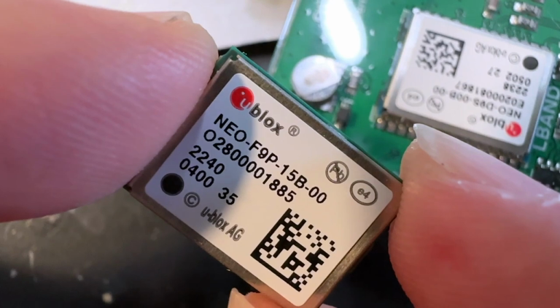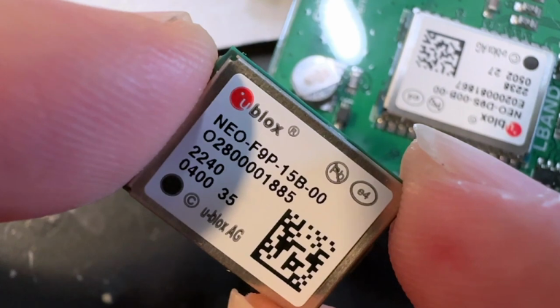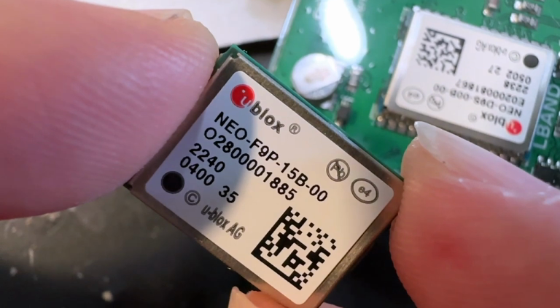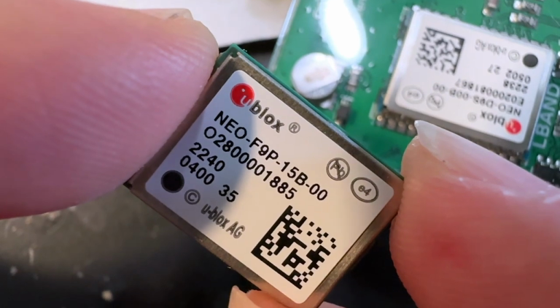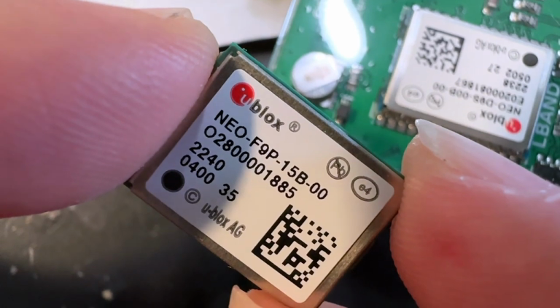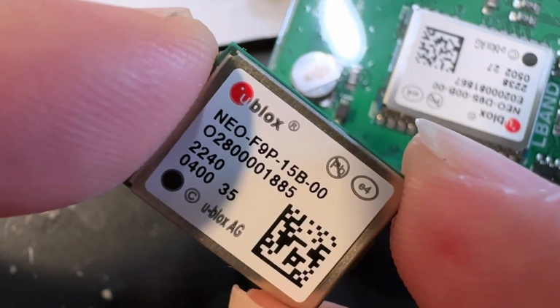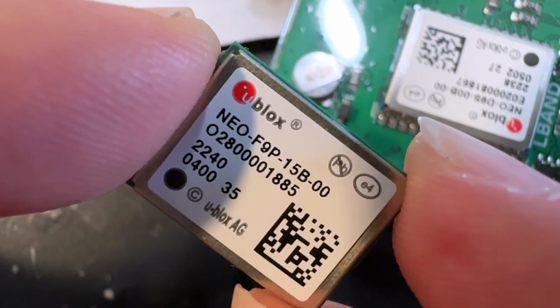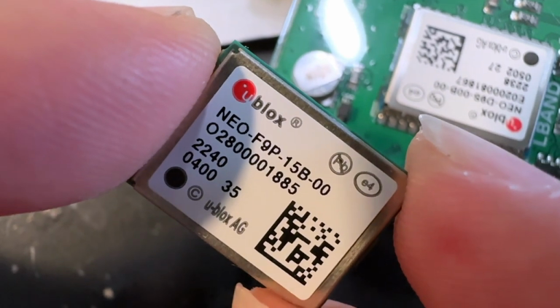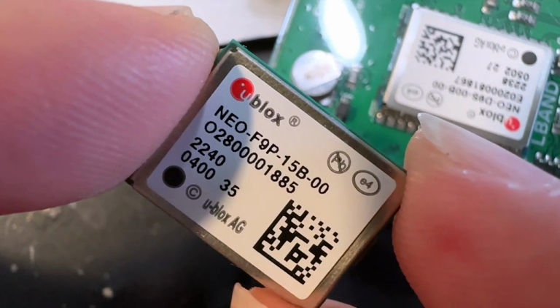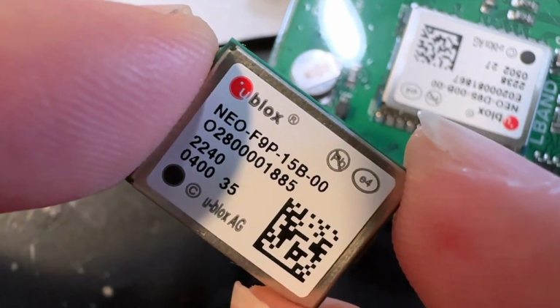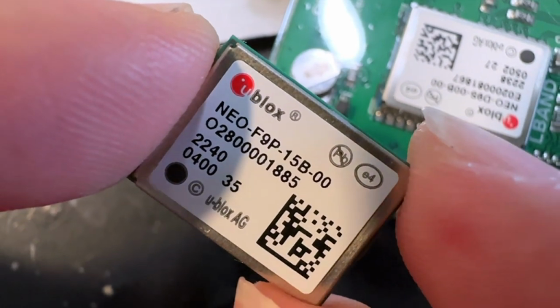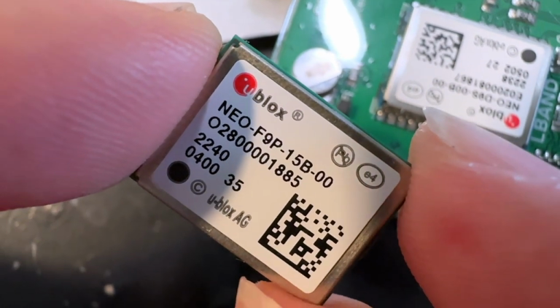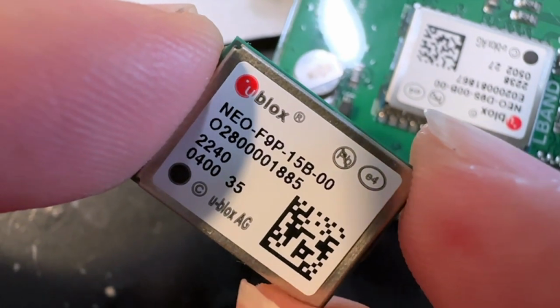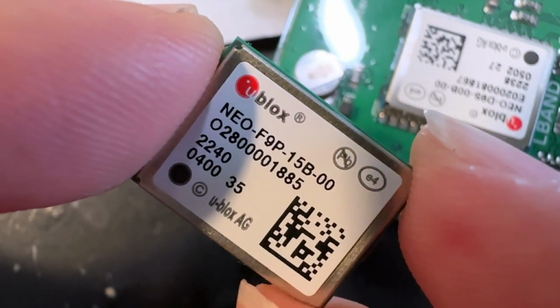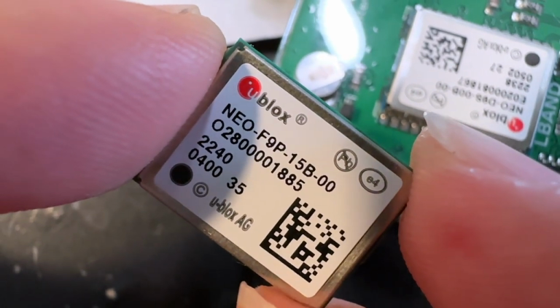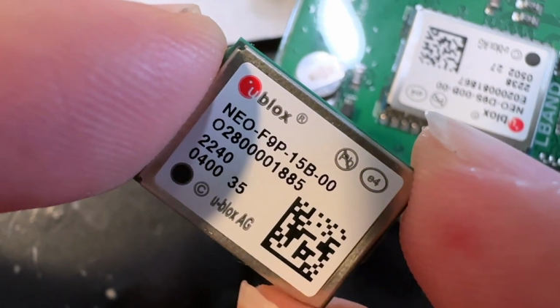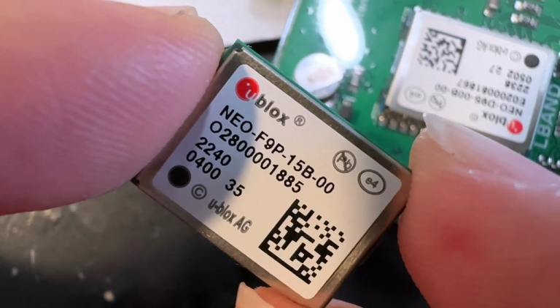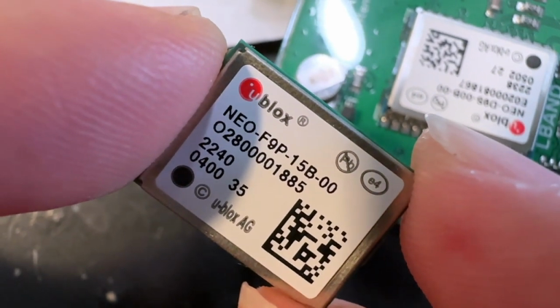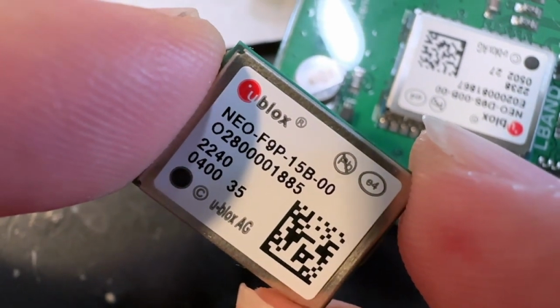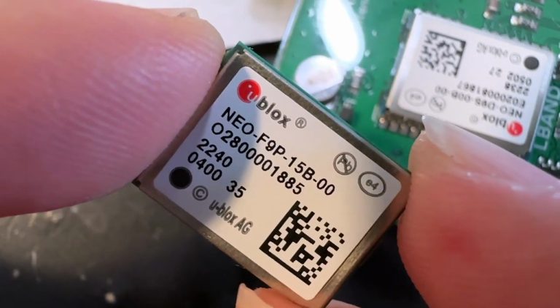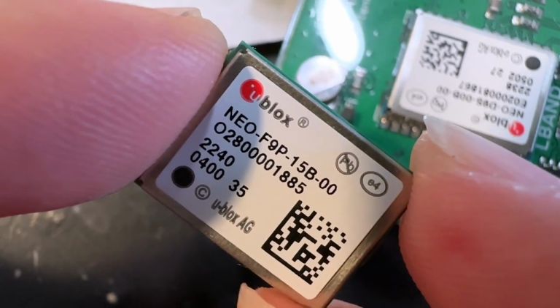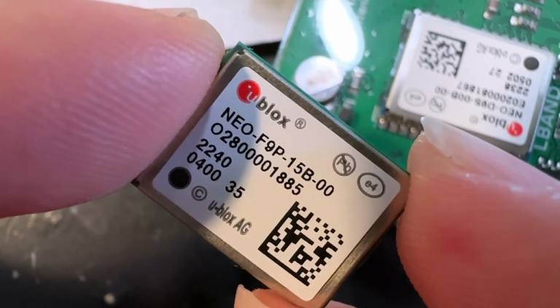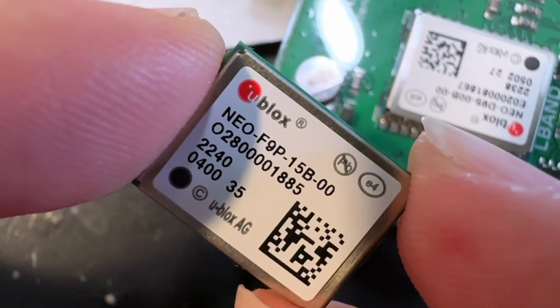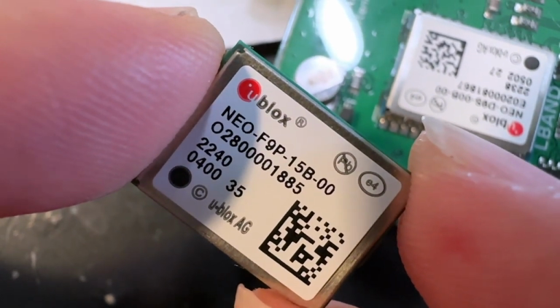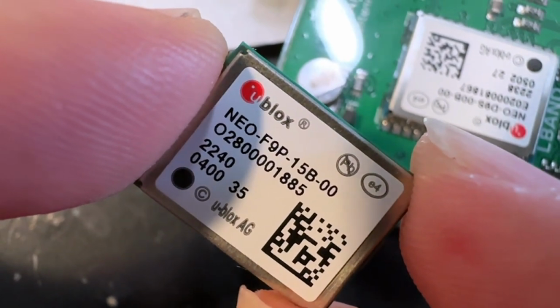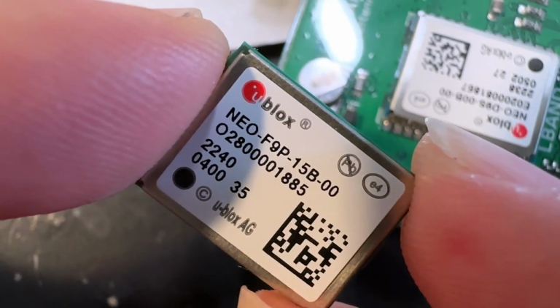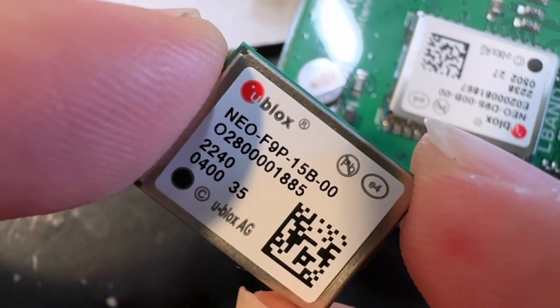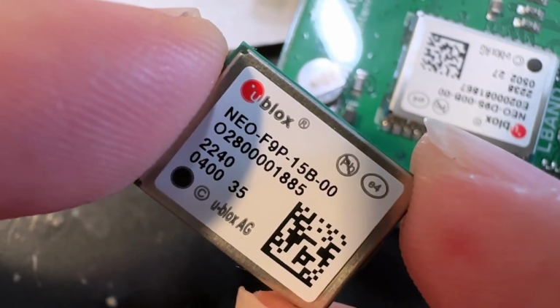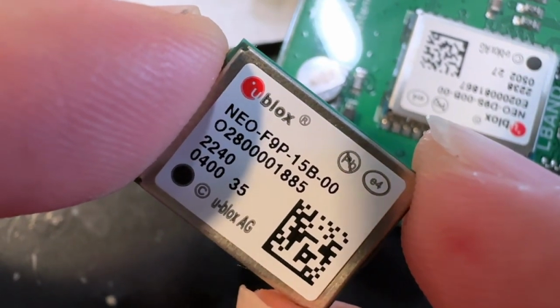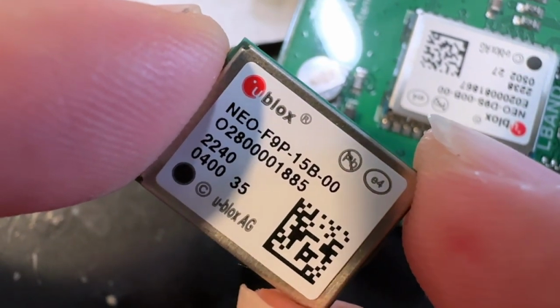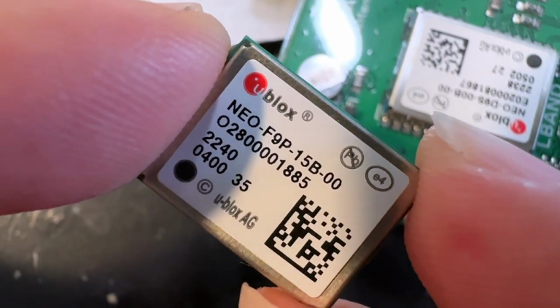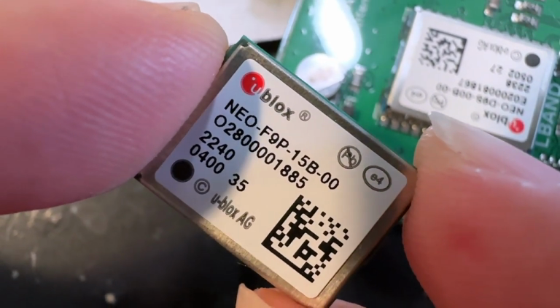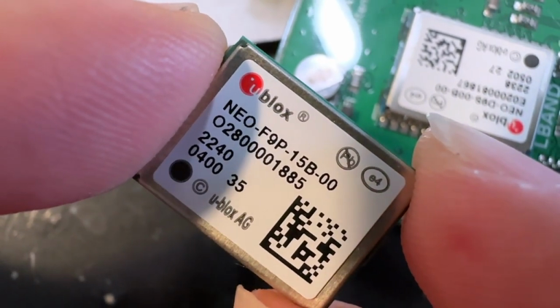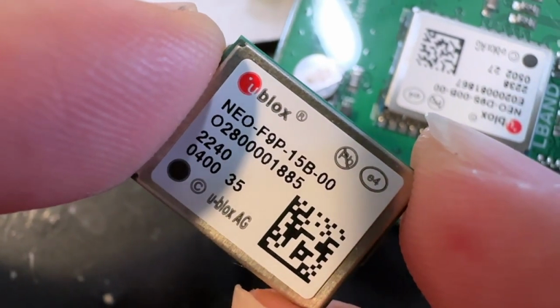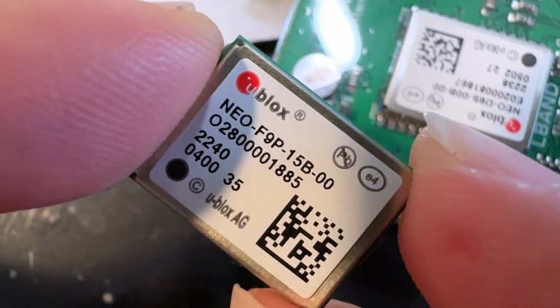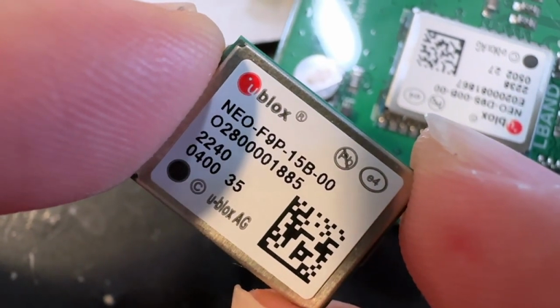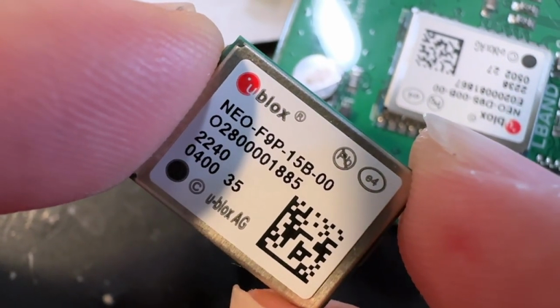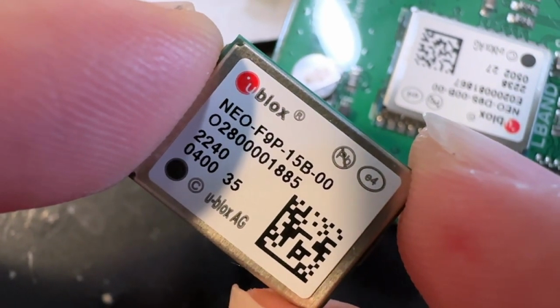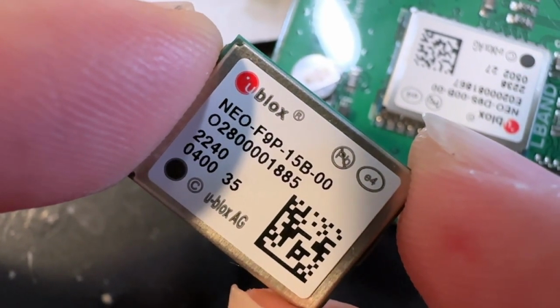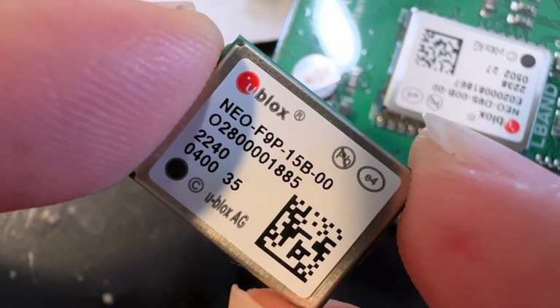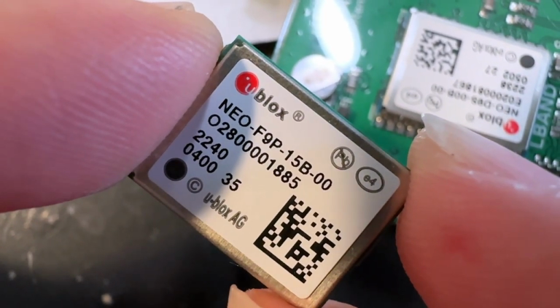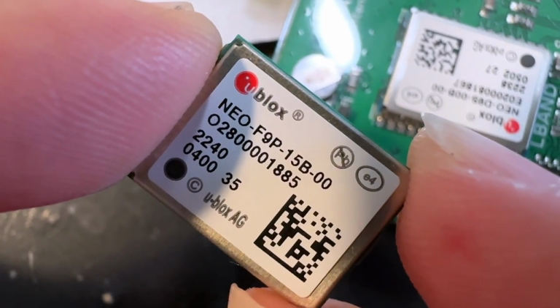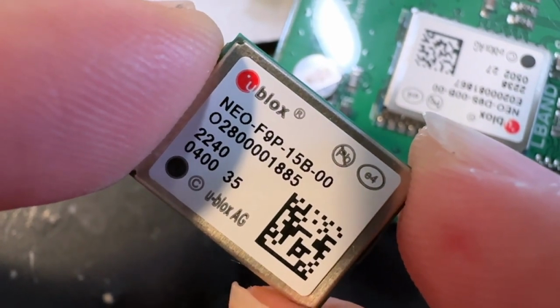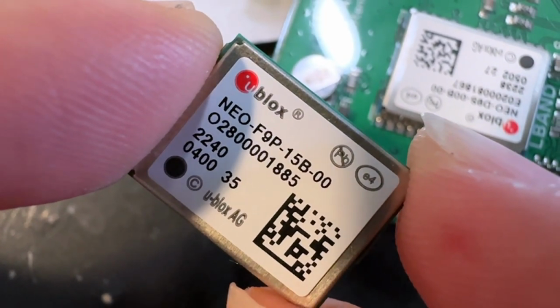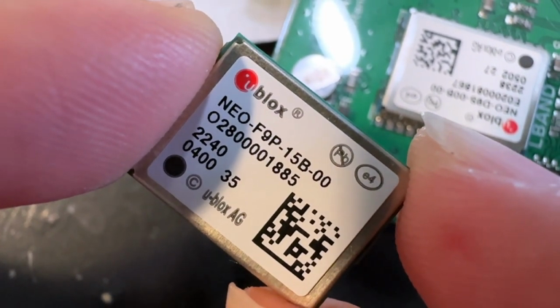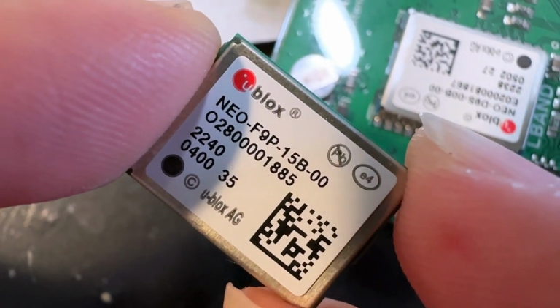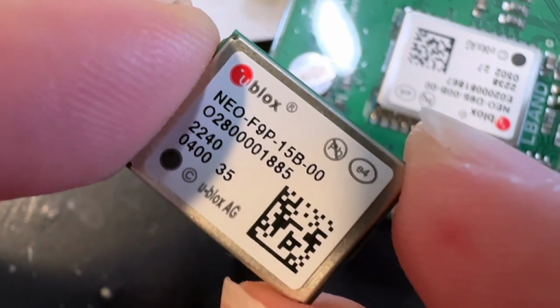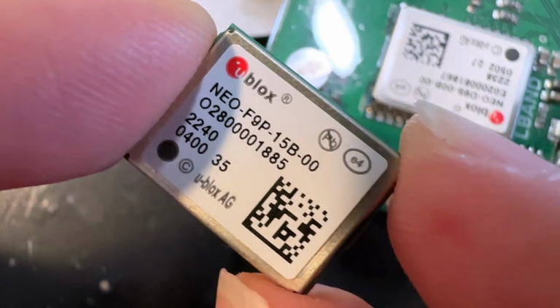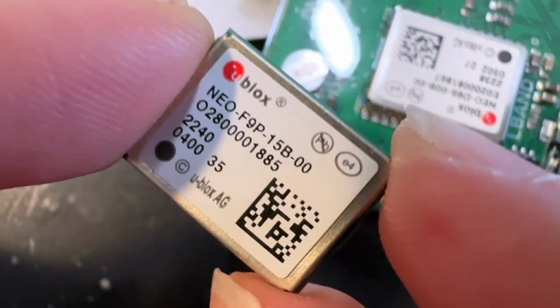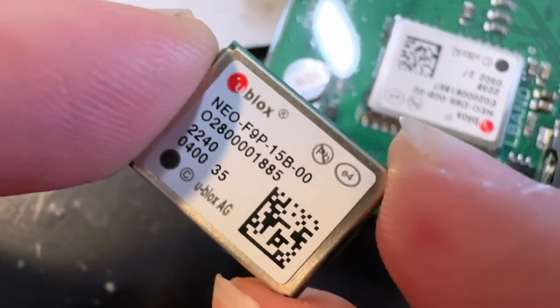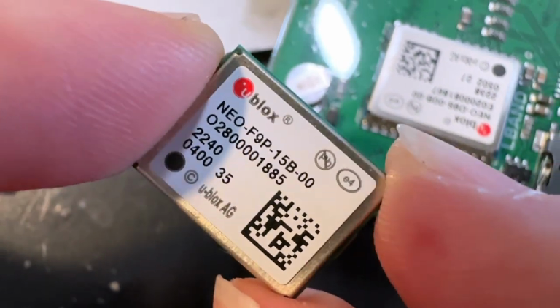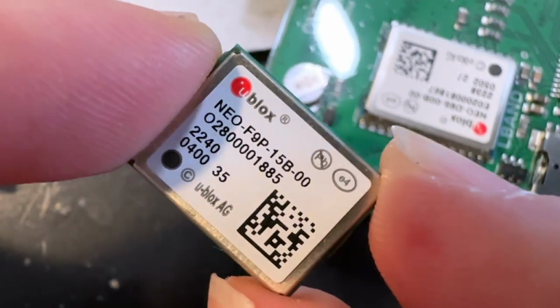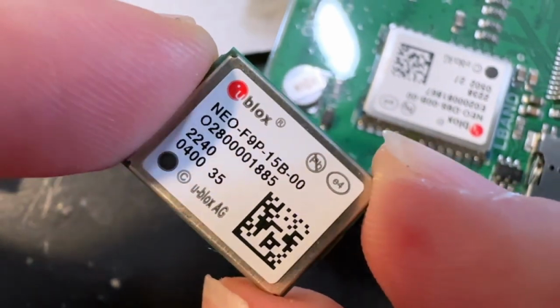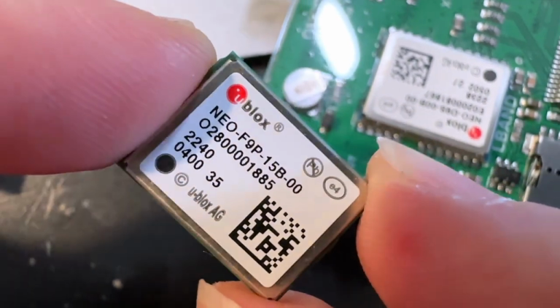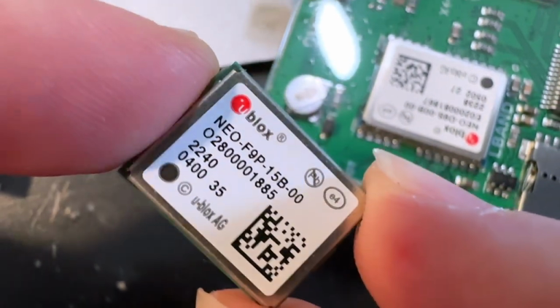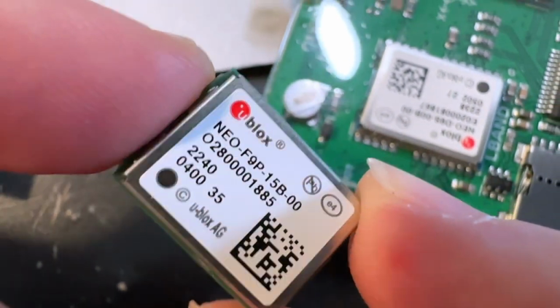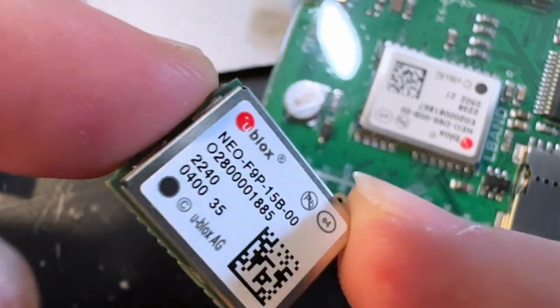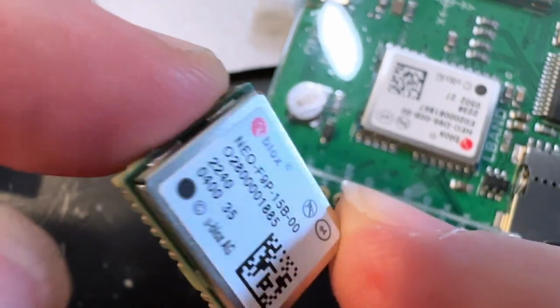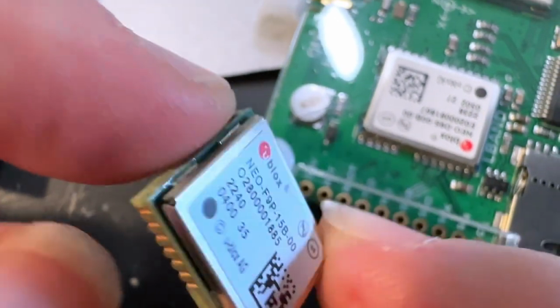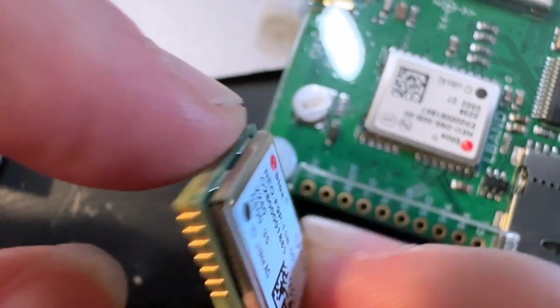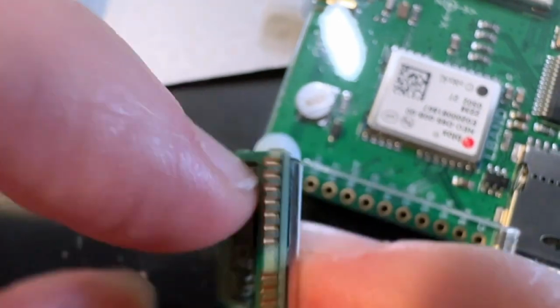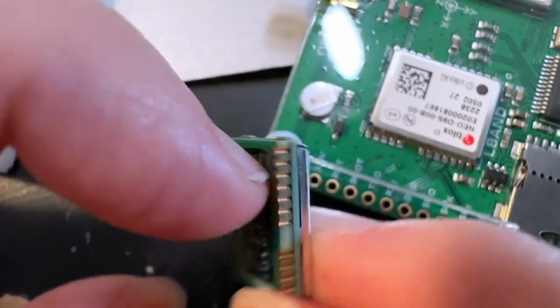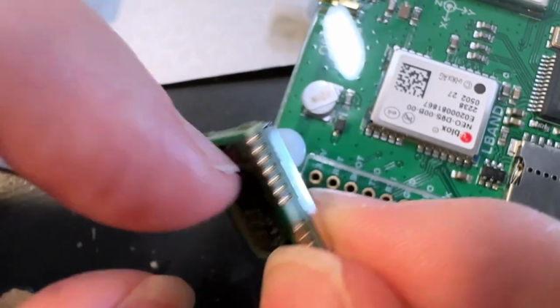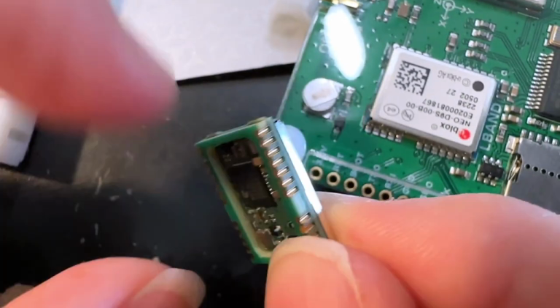Fairy data, what is this? This is another sample that I just got from Ublox. Thanks, Michael, for sending these to me.